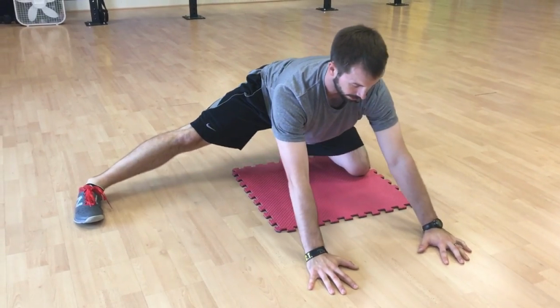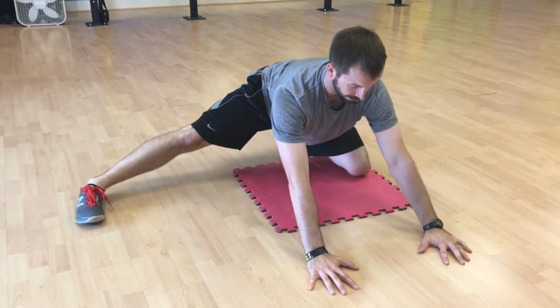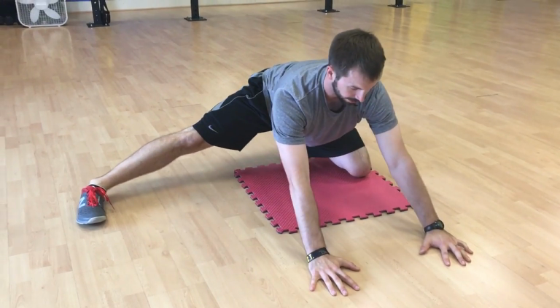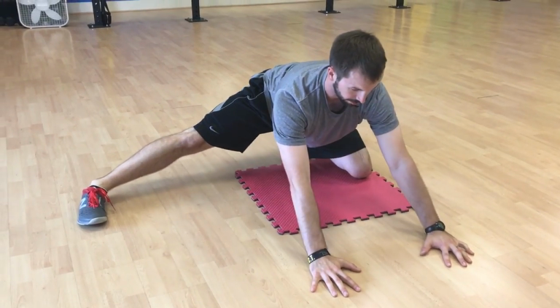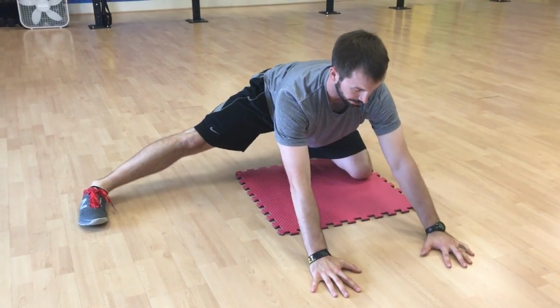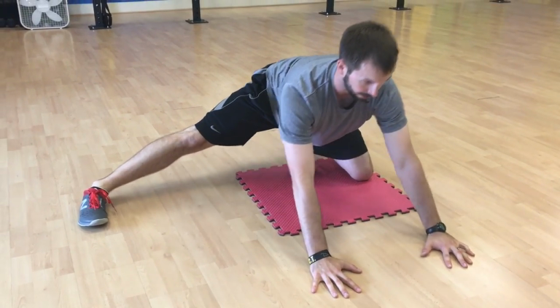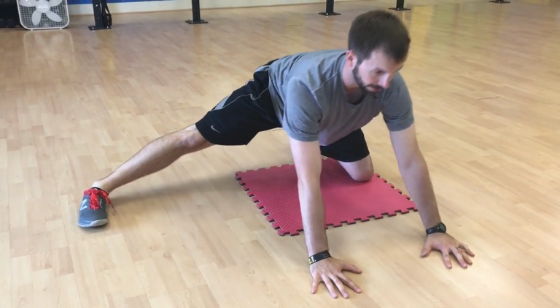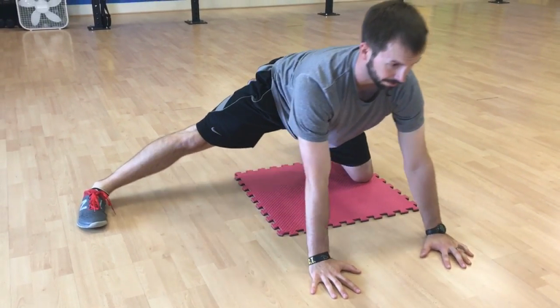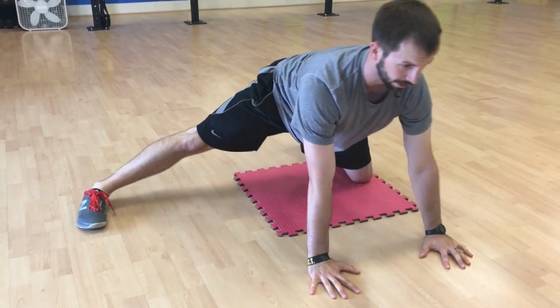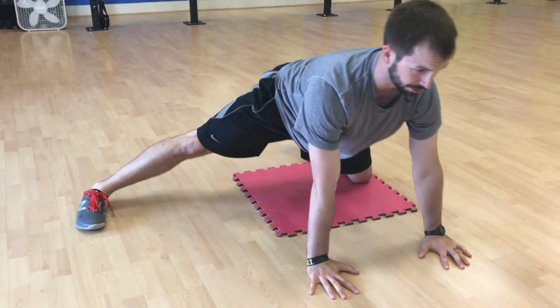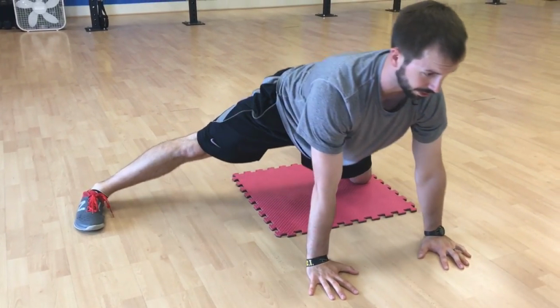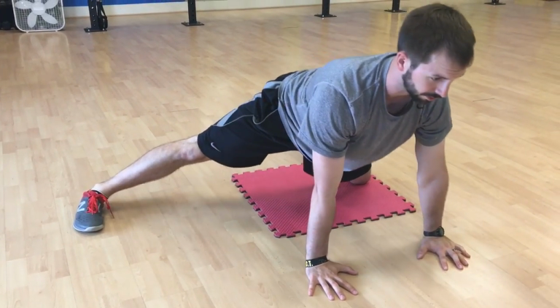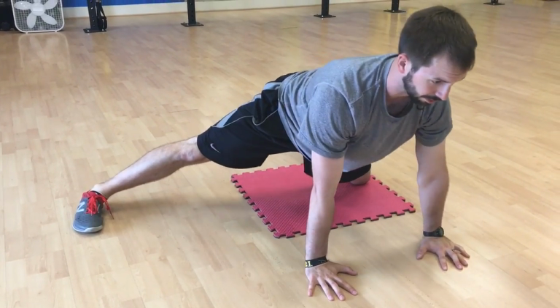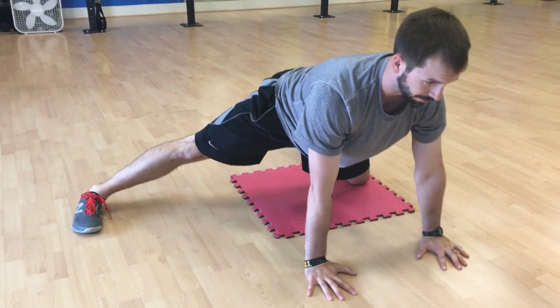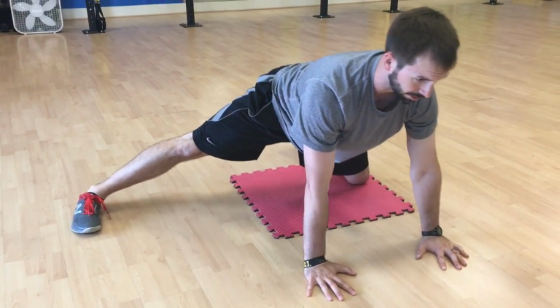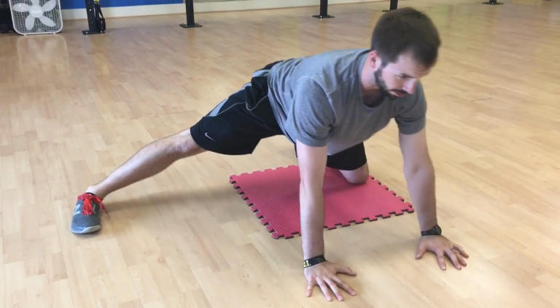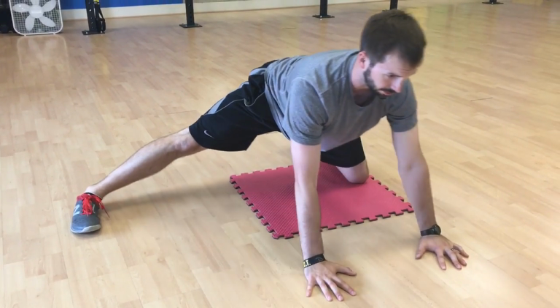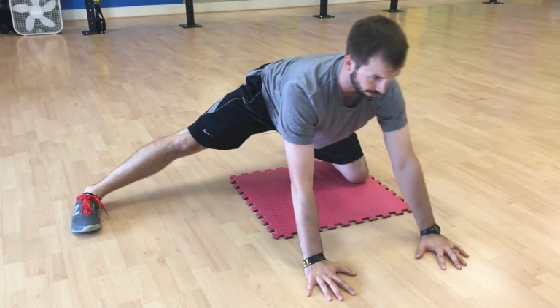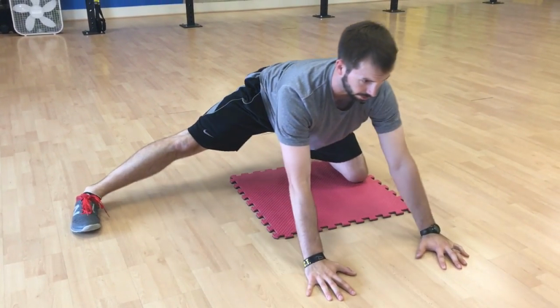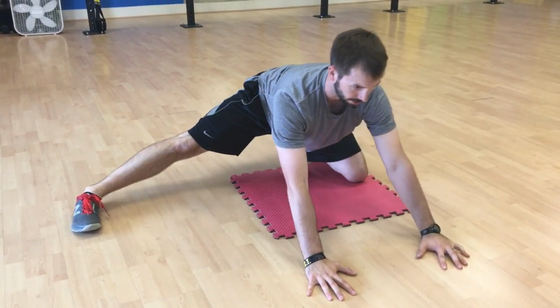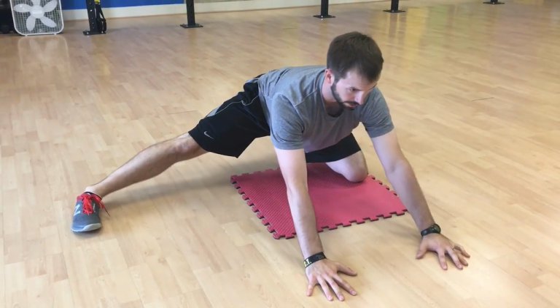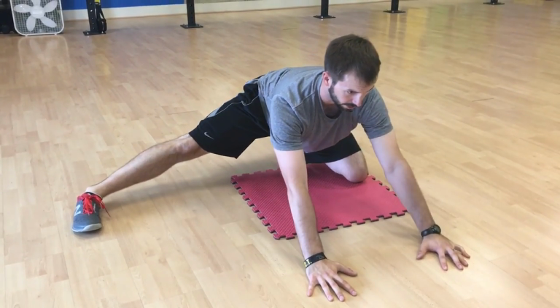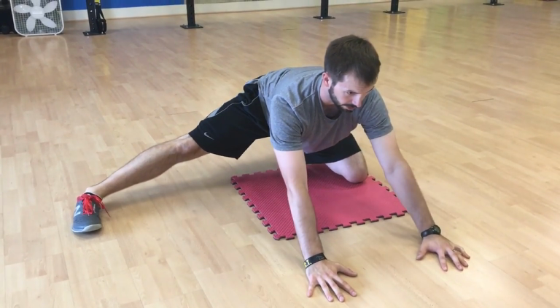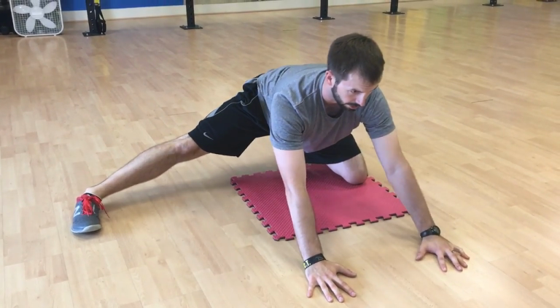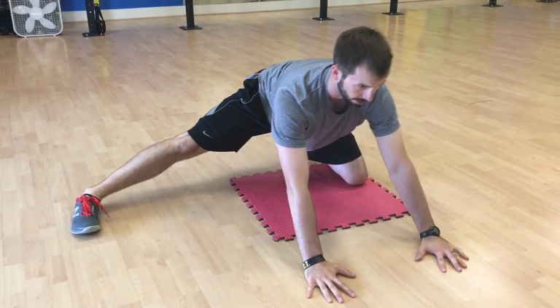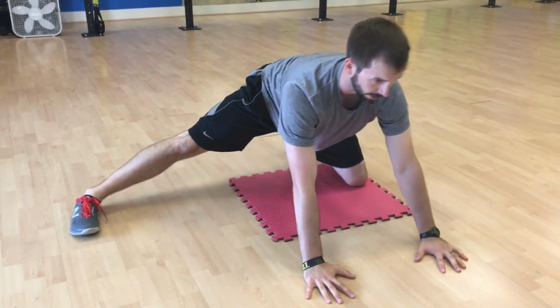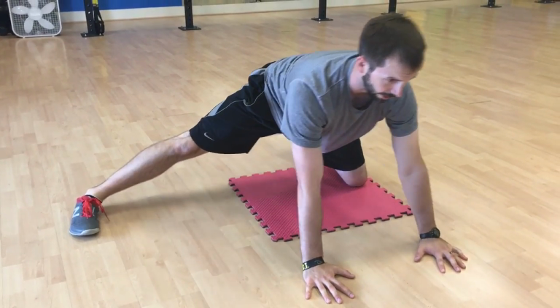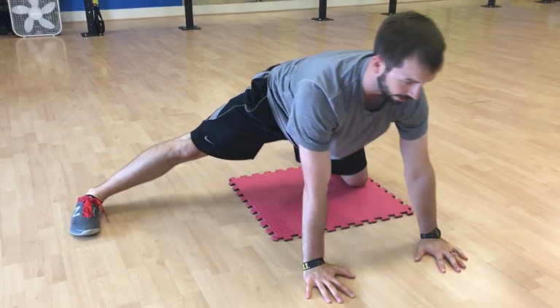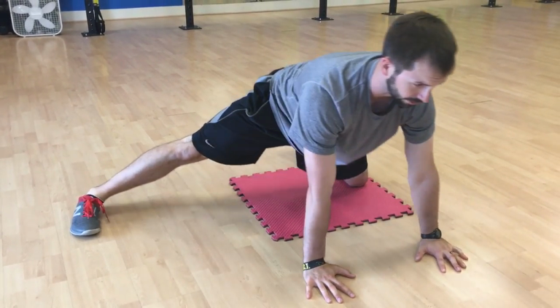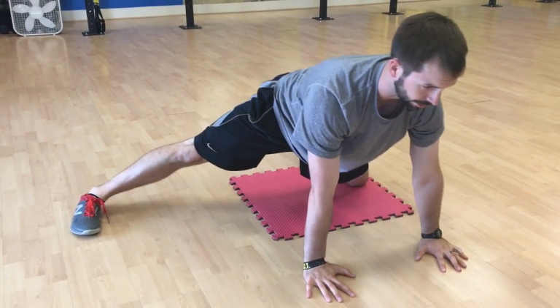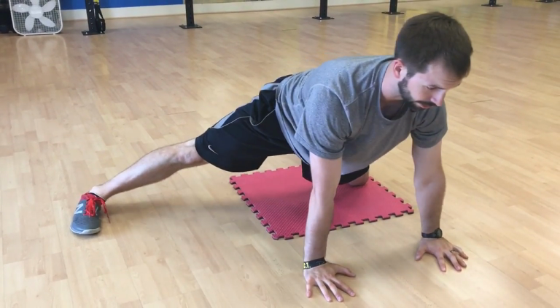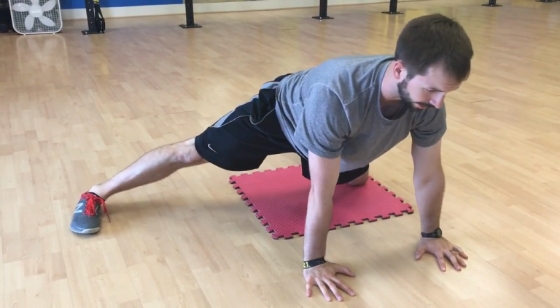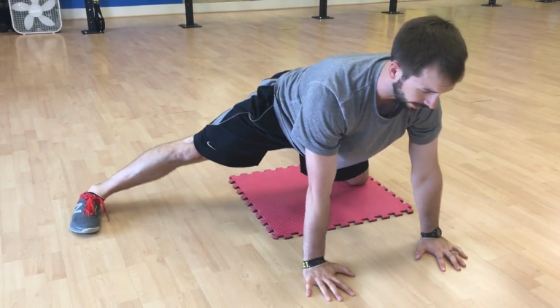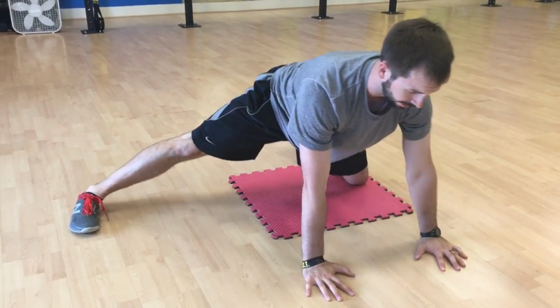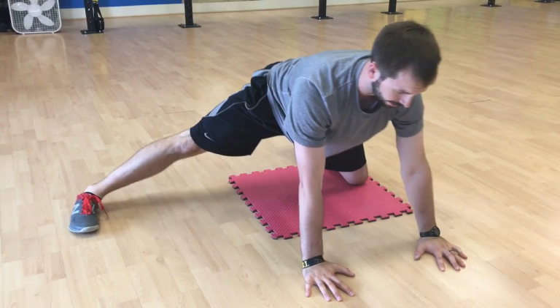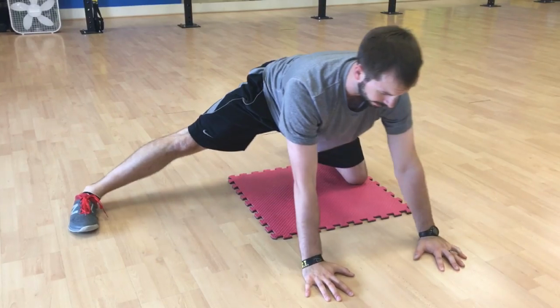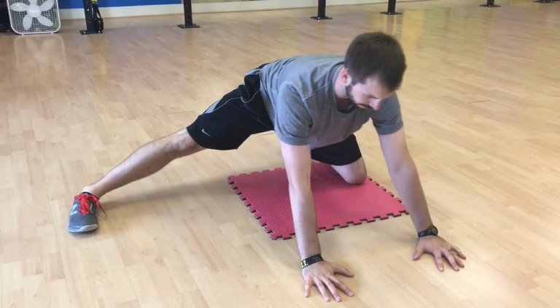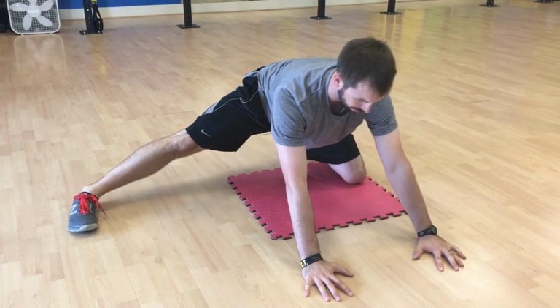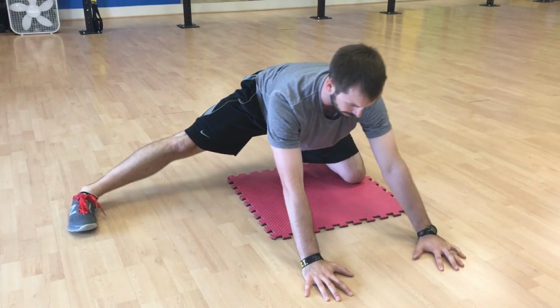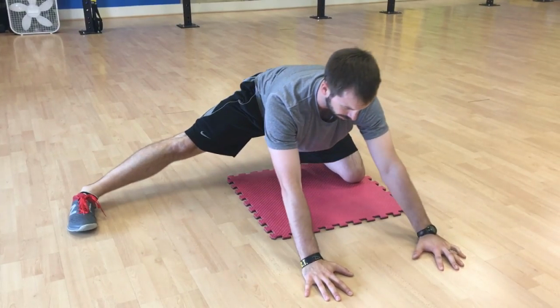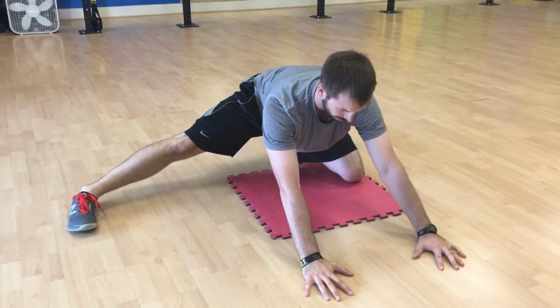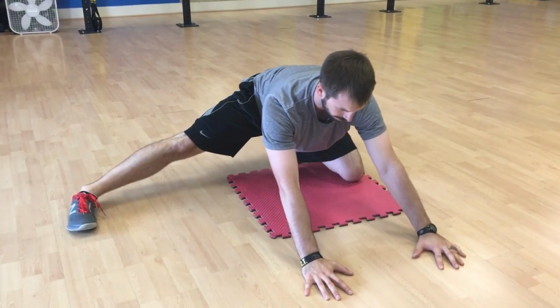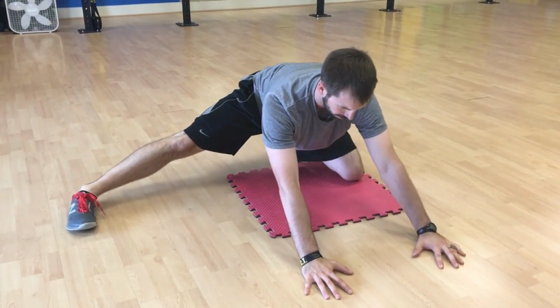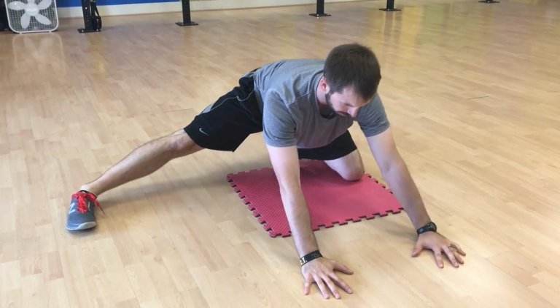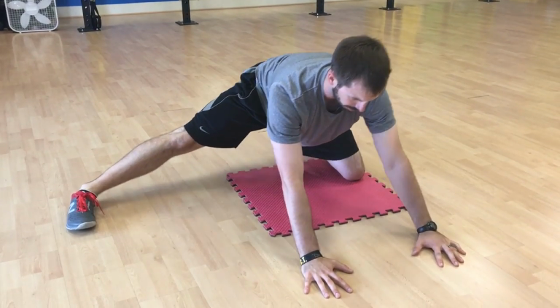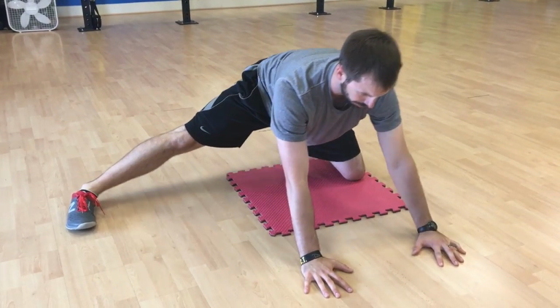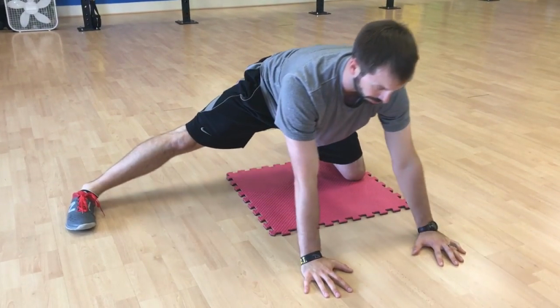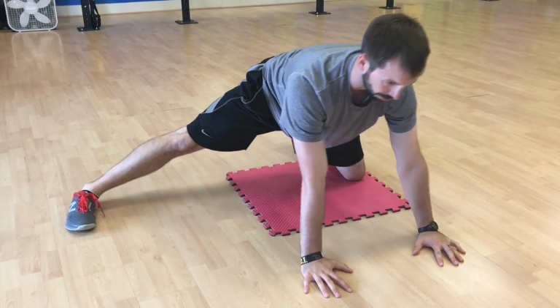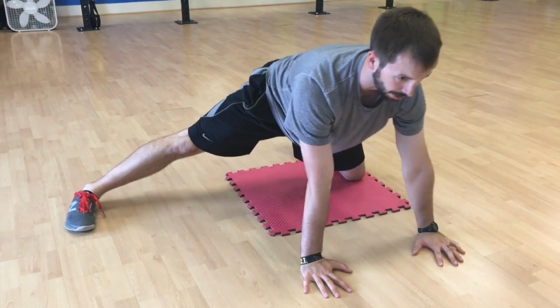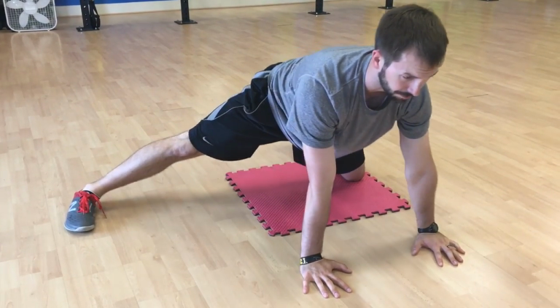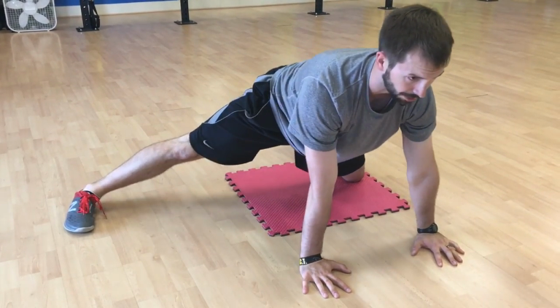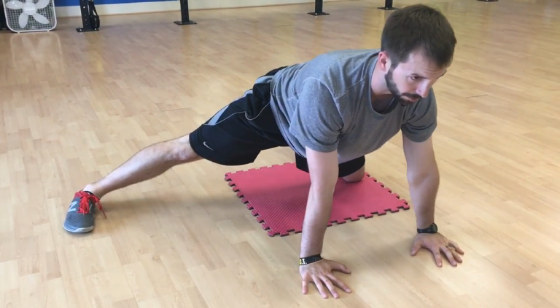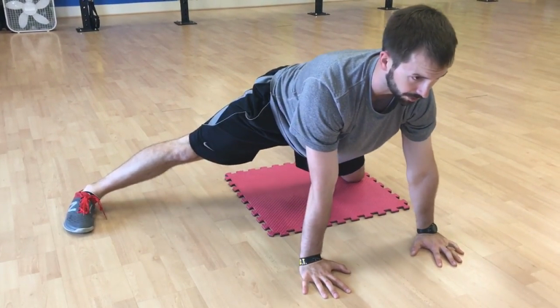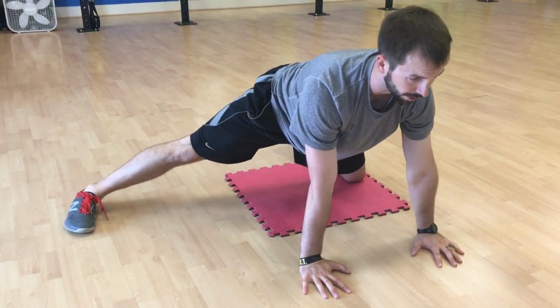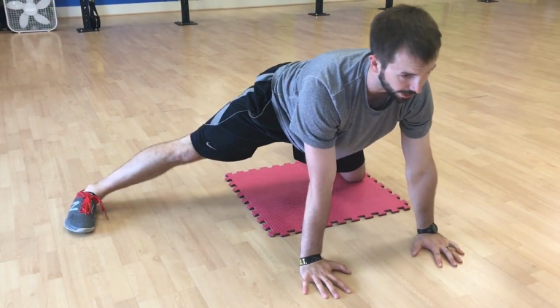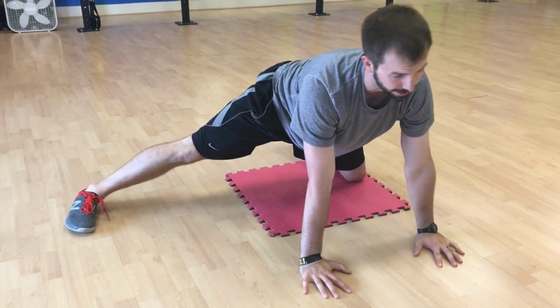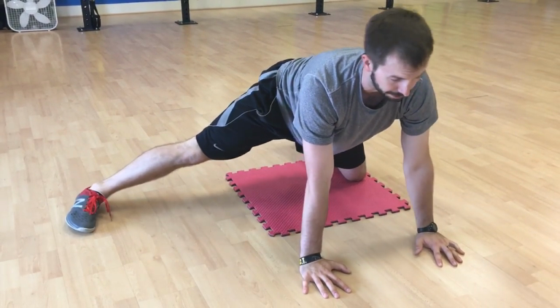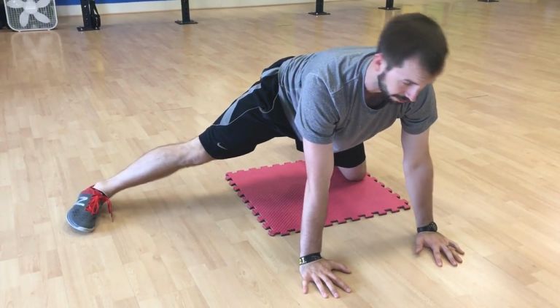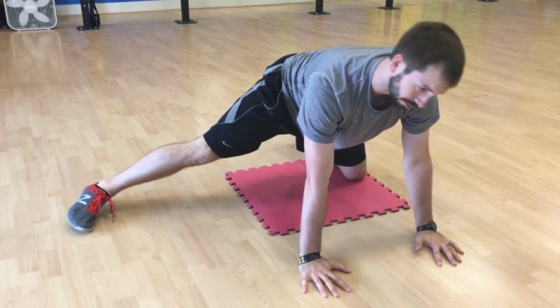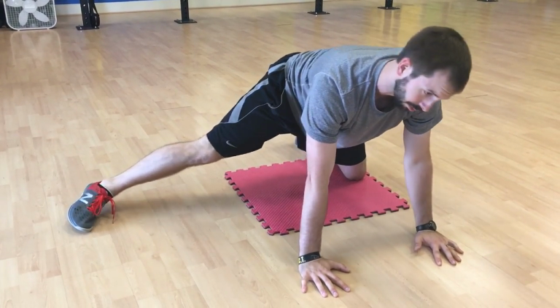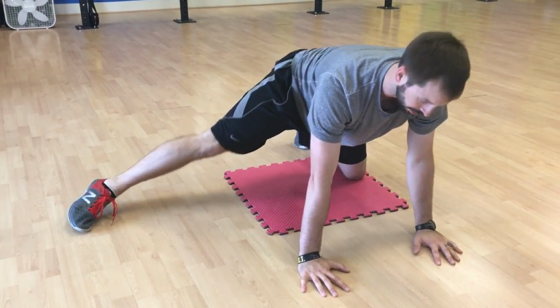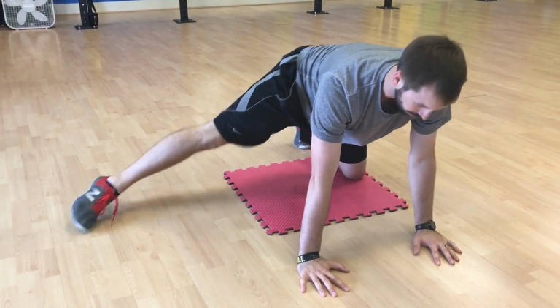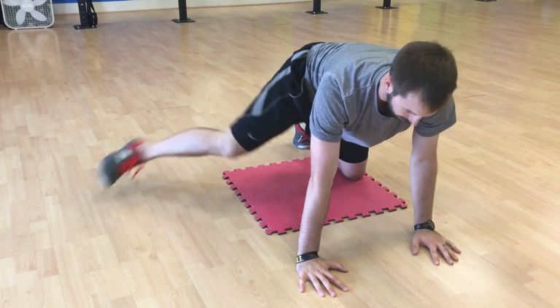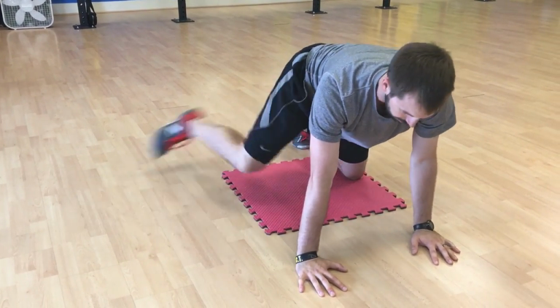Again, trying to keep that chest up tall. Eyes looking out ahead of you. So you would do the reps on one side and then switch sides.